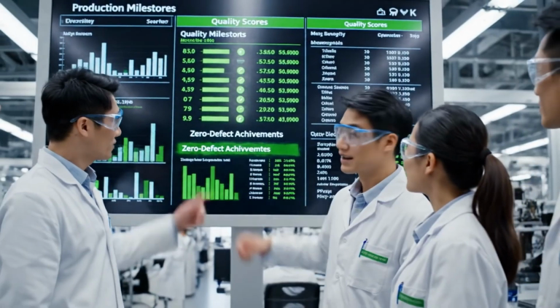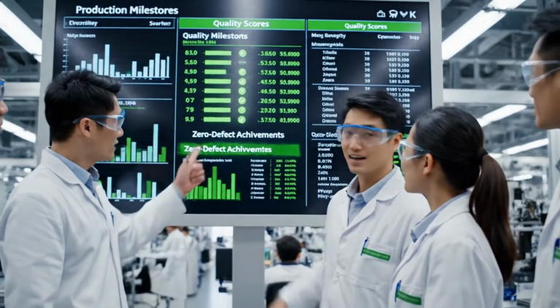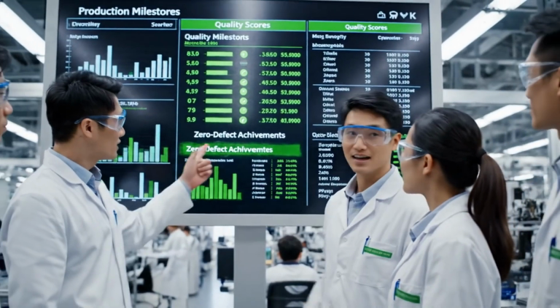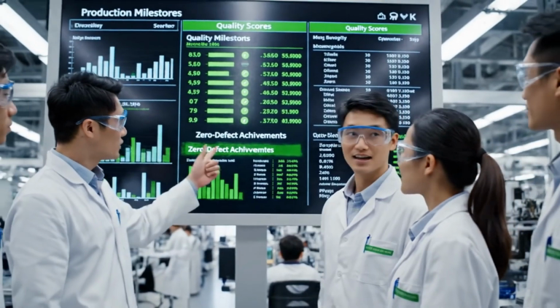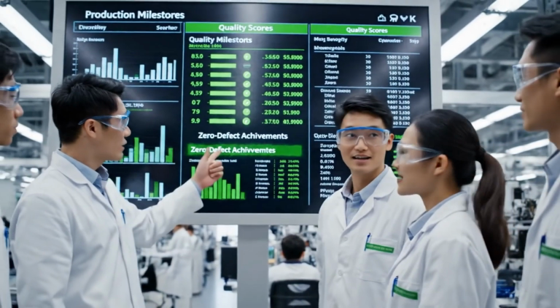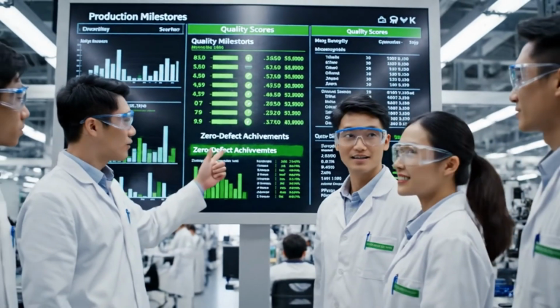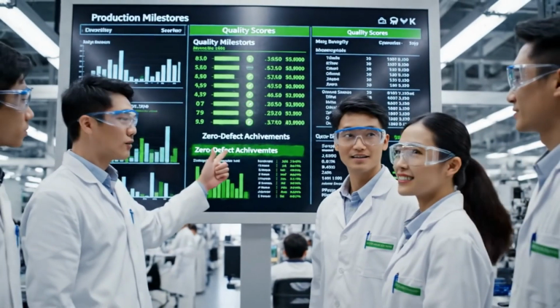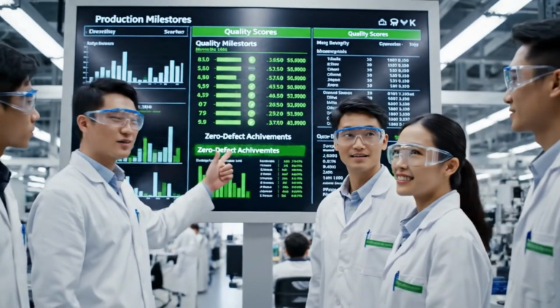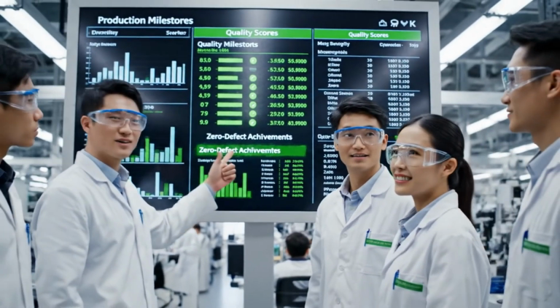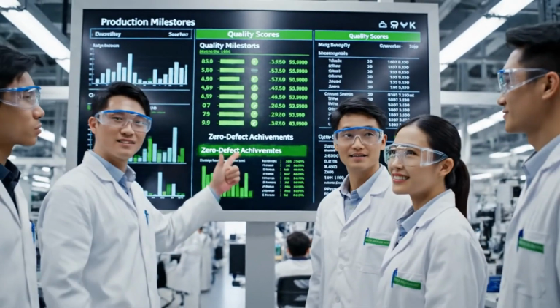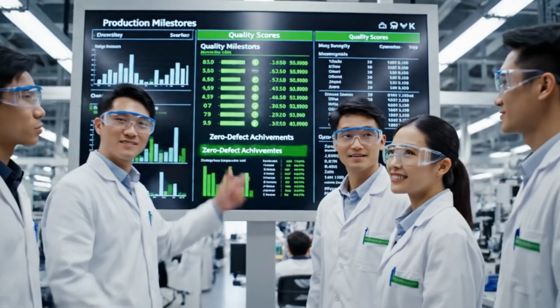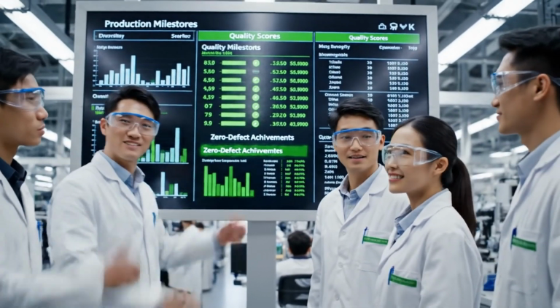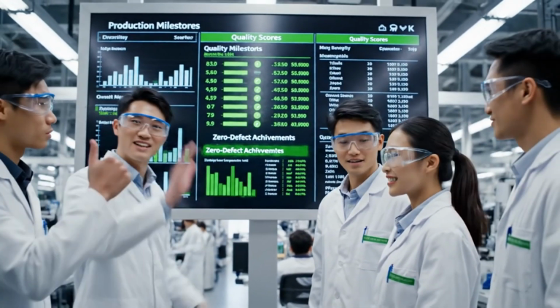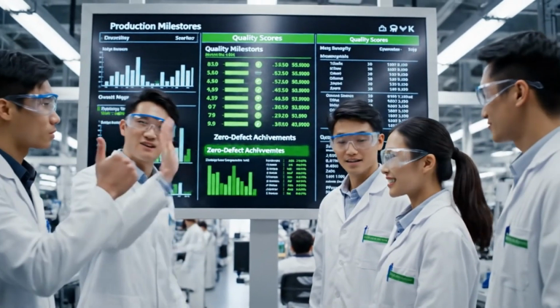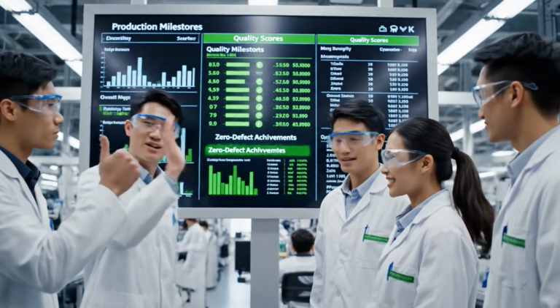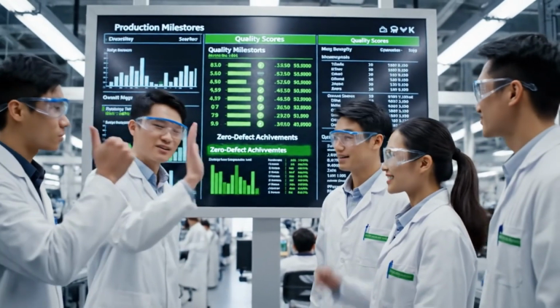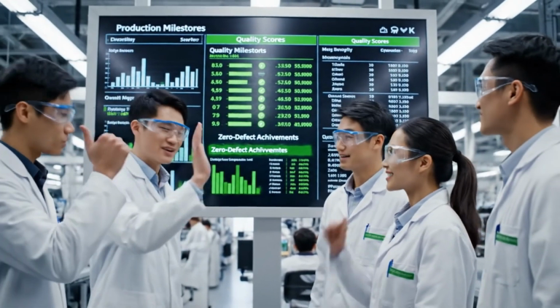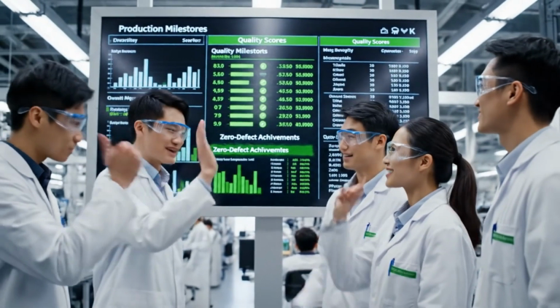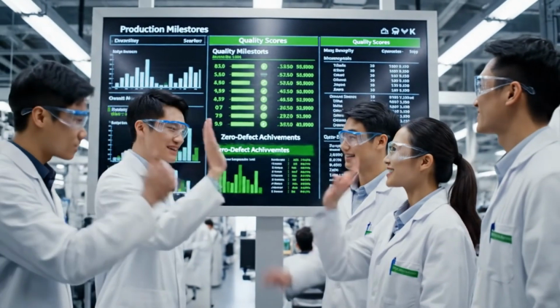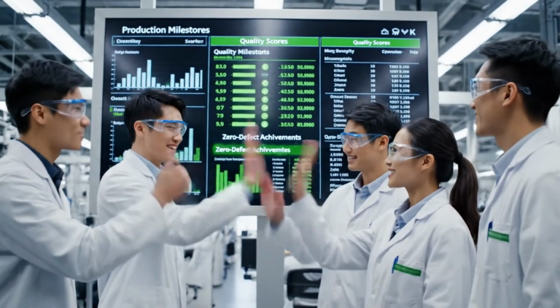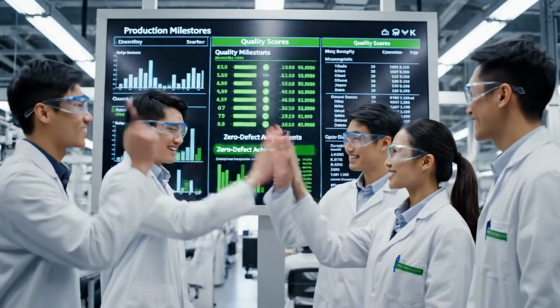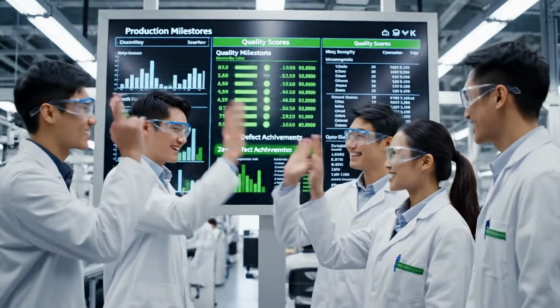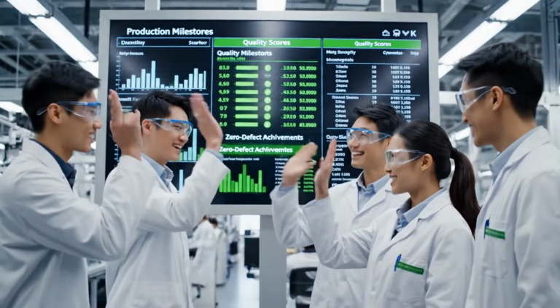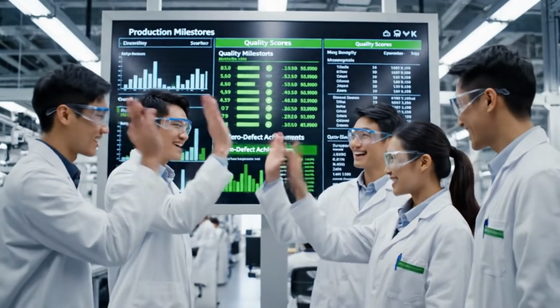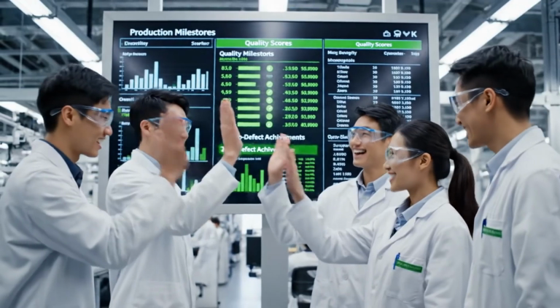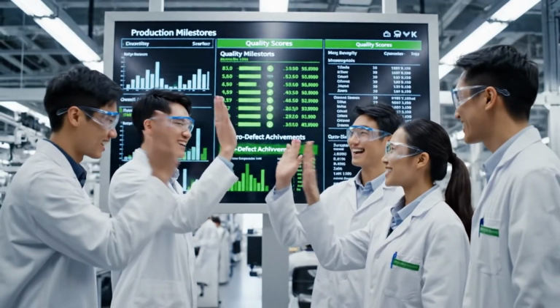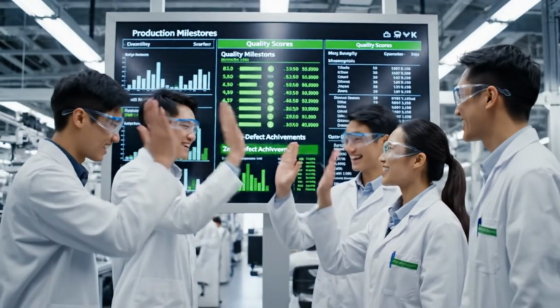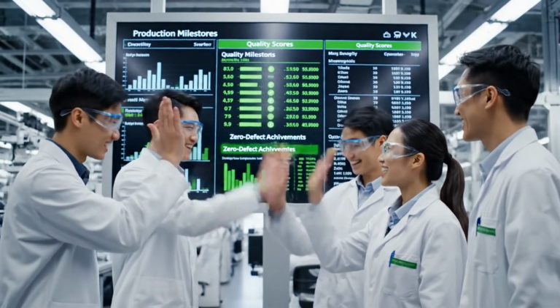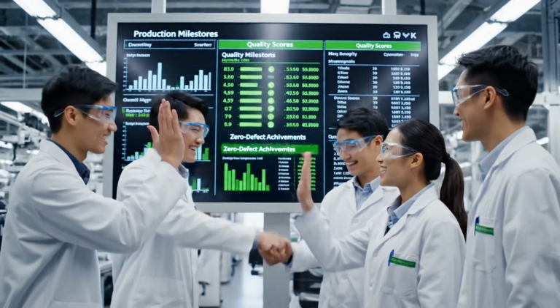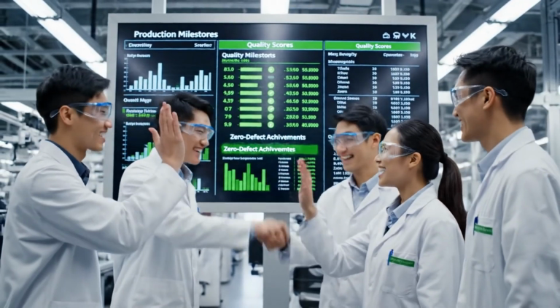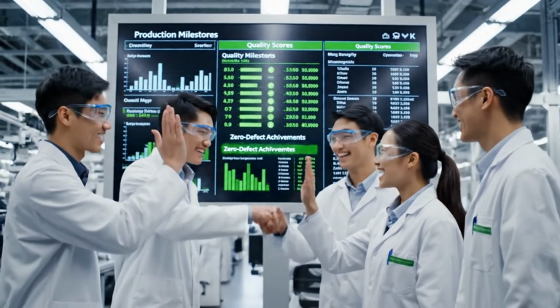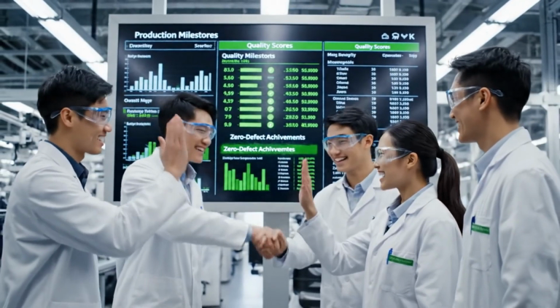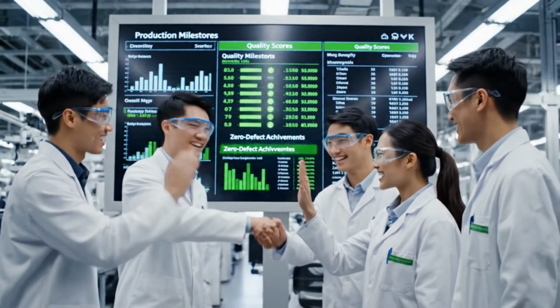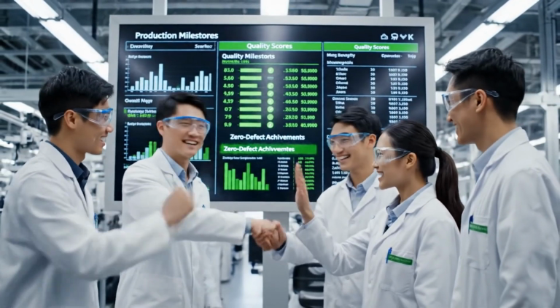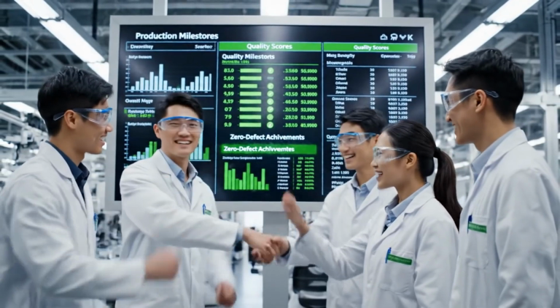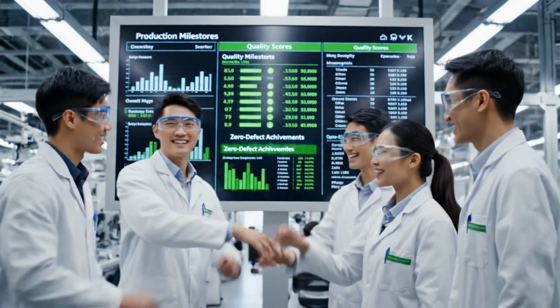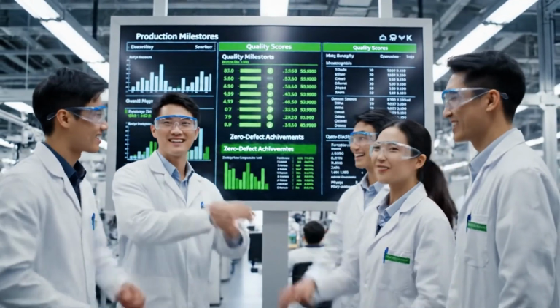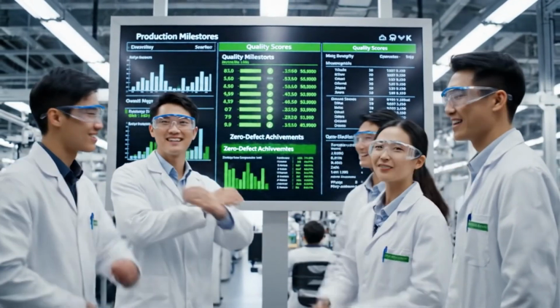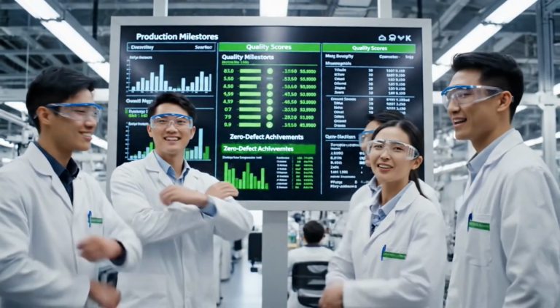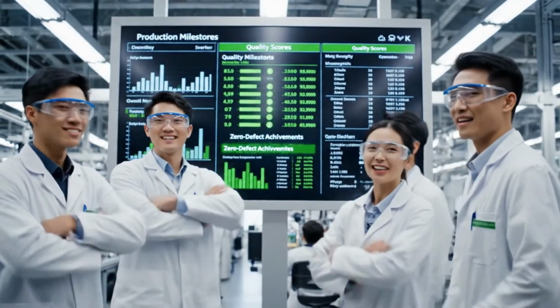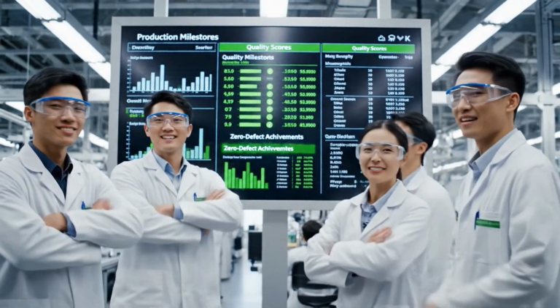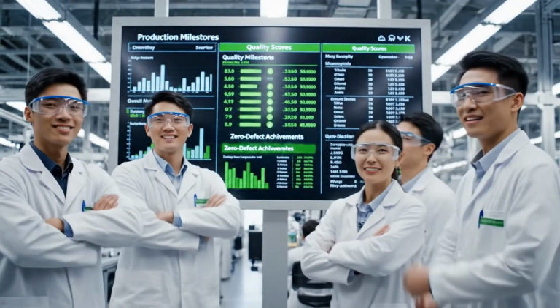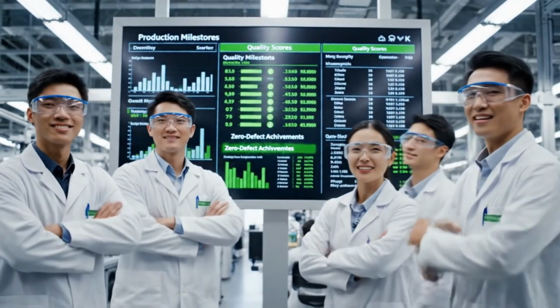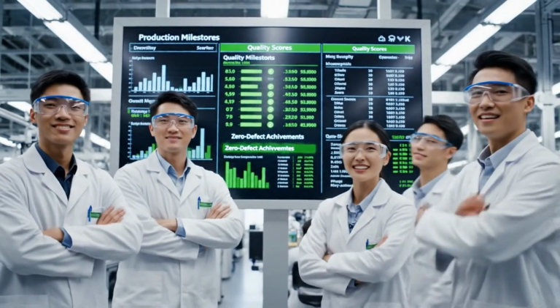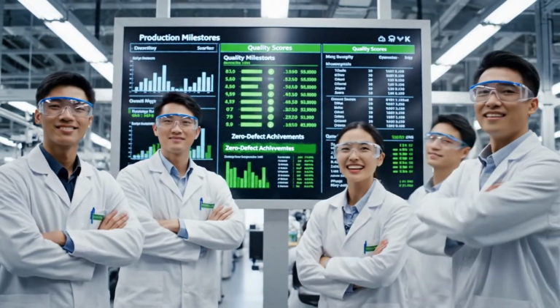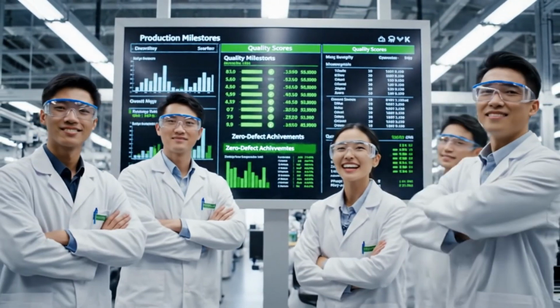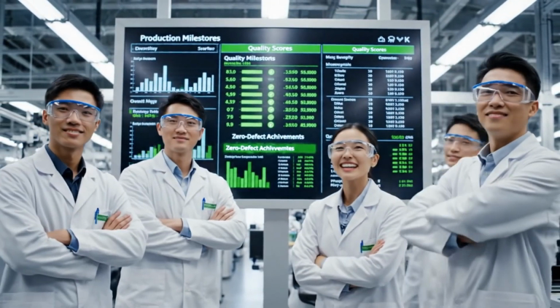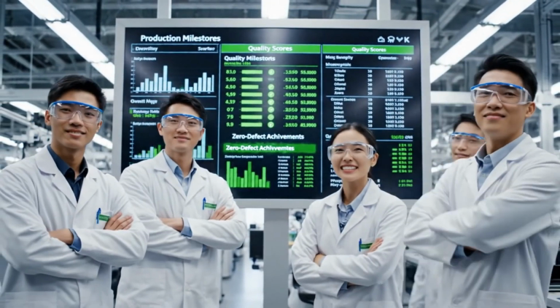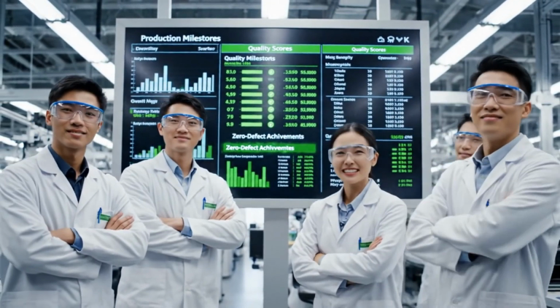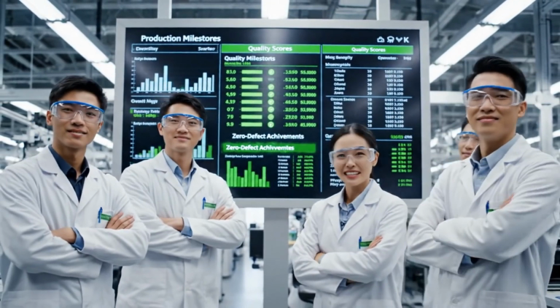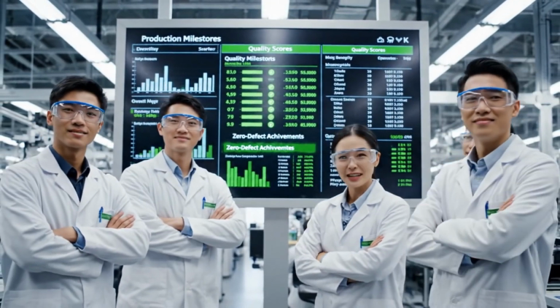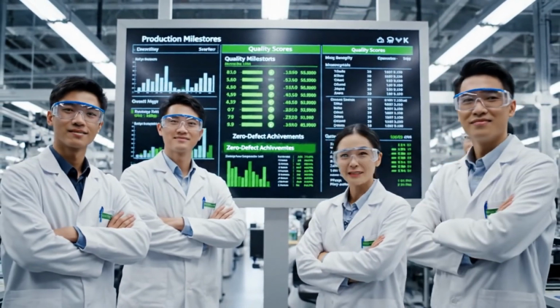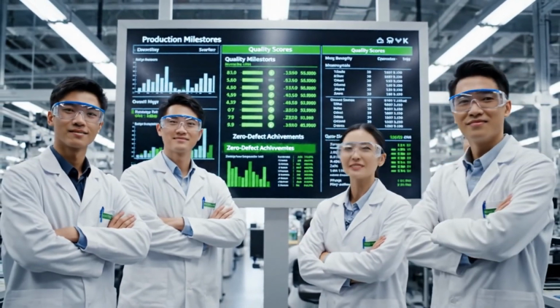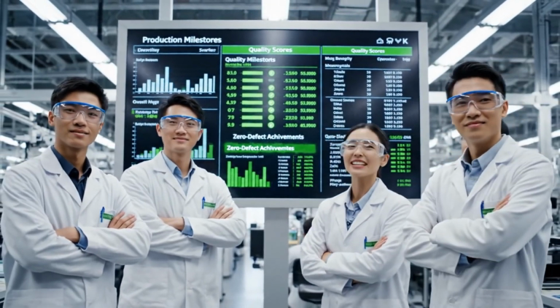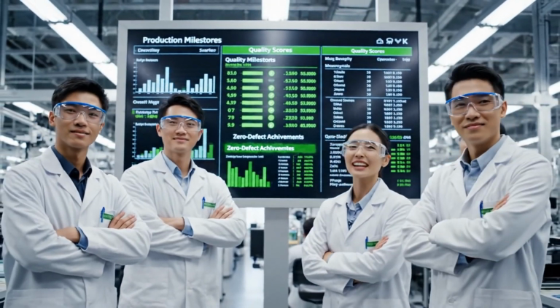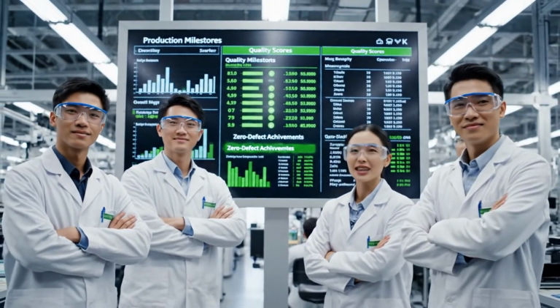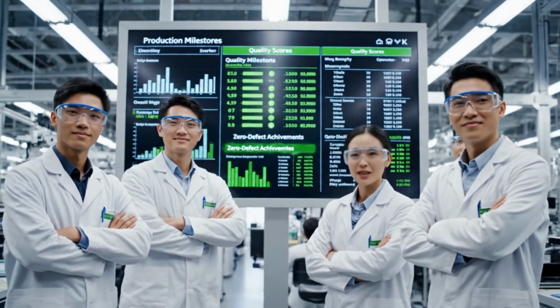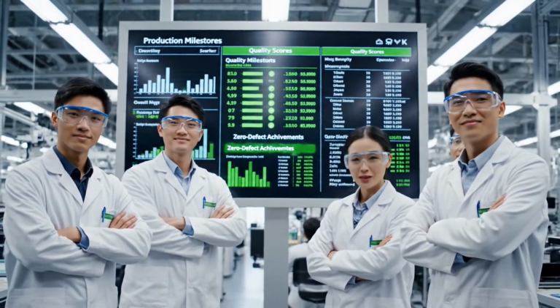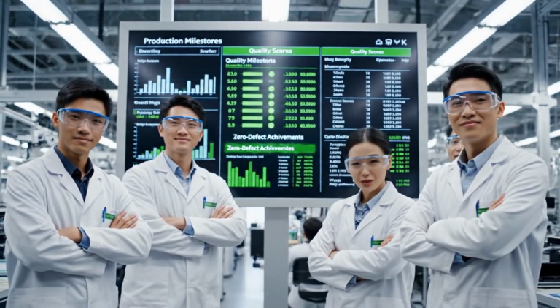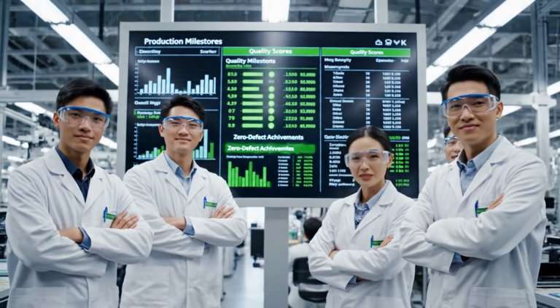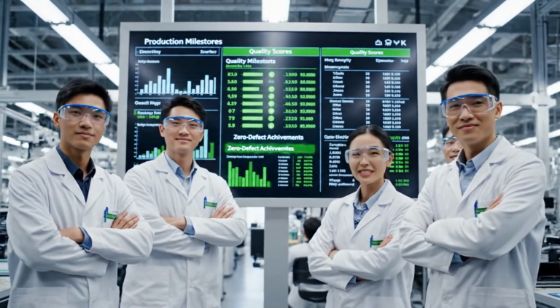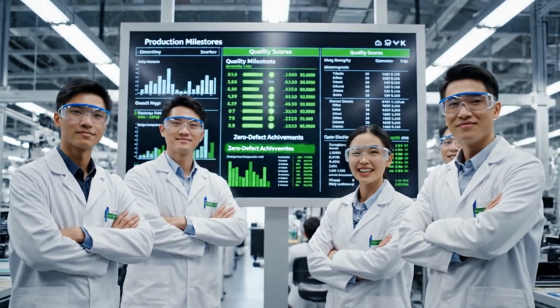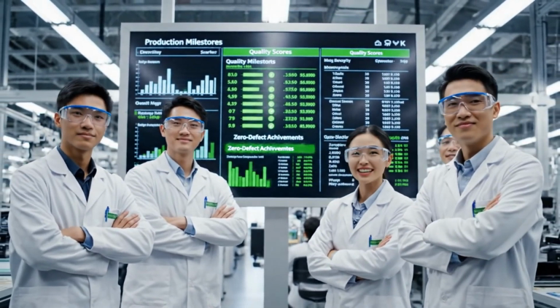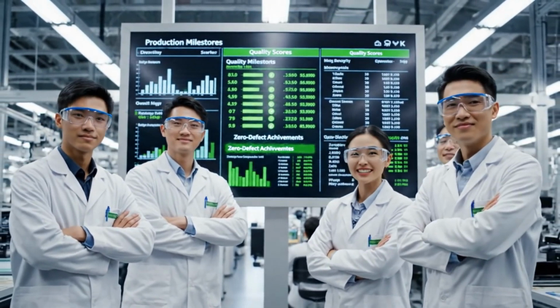Three straight quarters of zero defects. Incredible work, everyone. This team is setting a new standard.